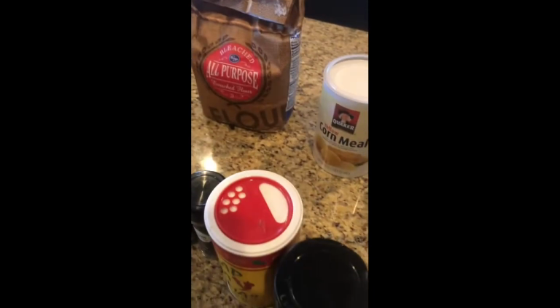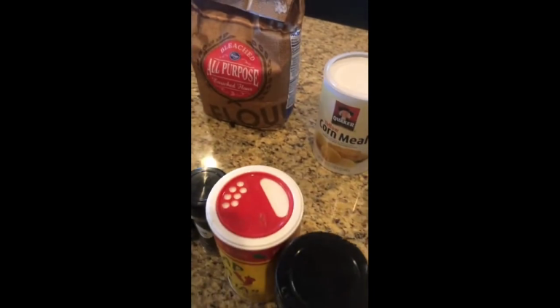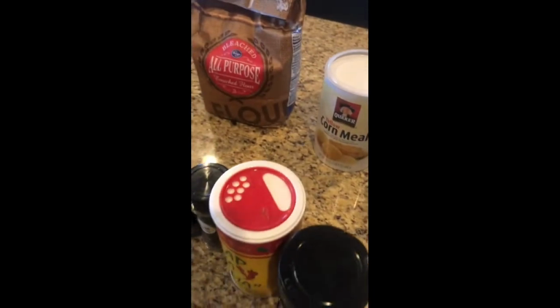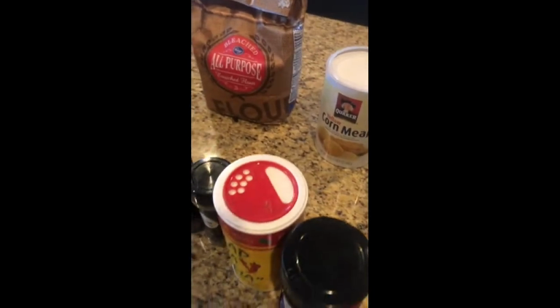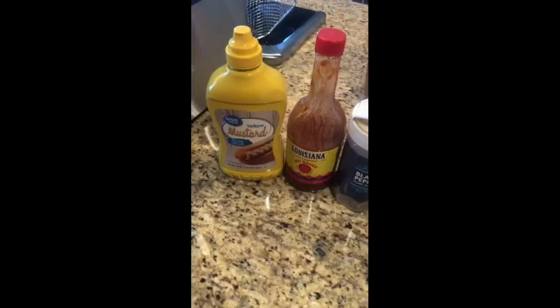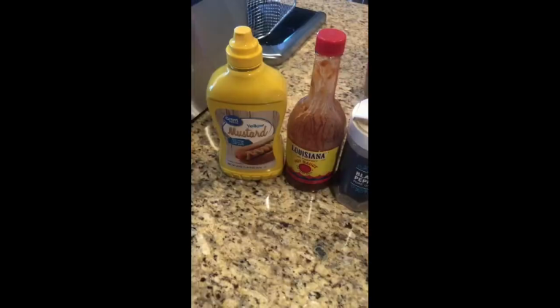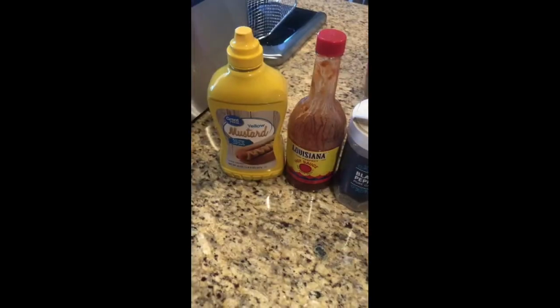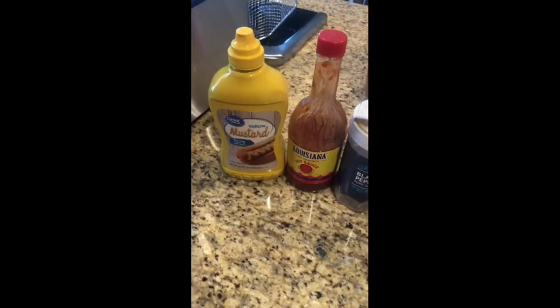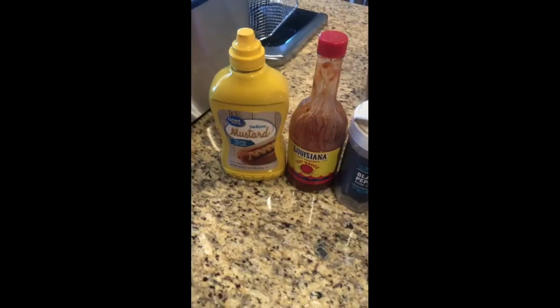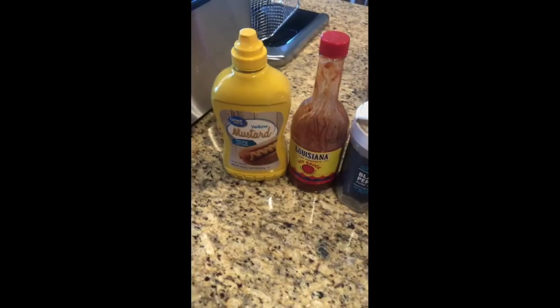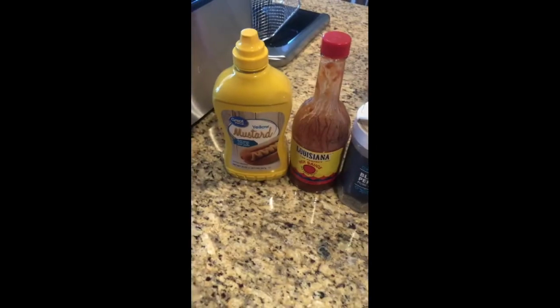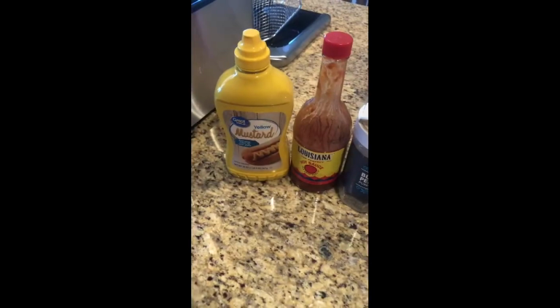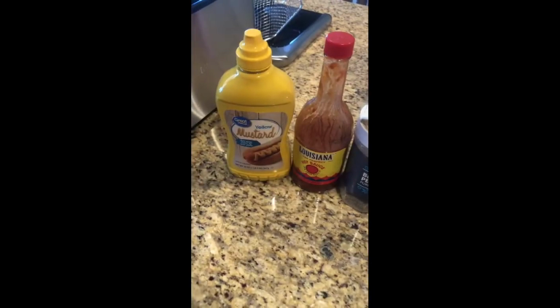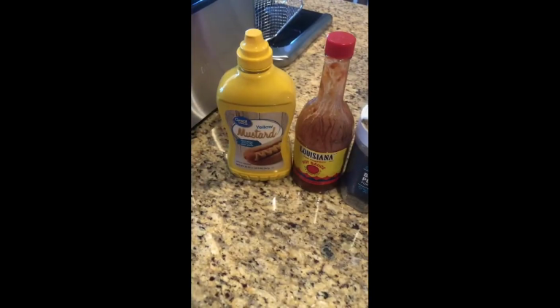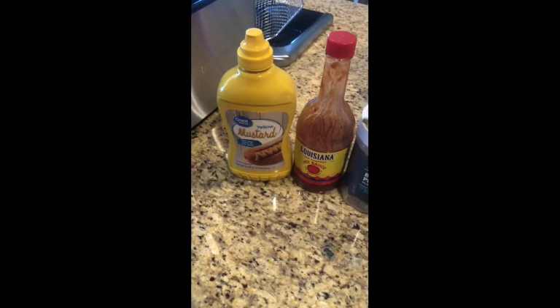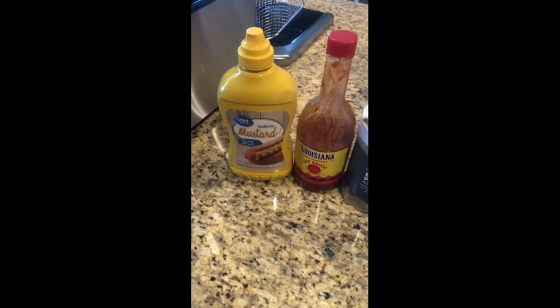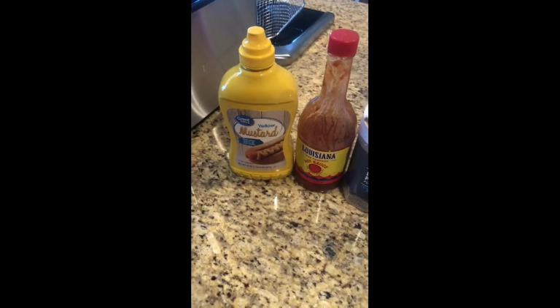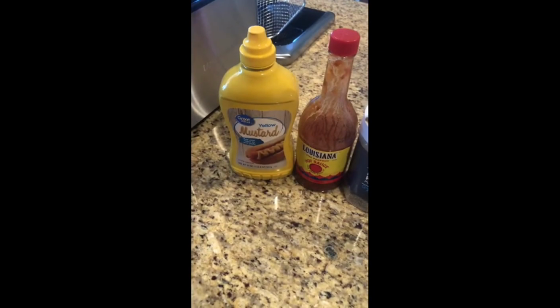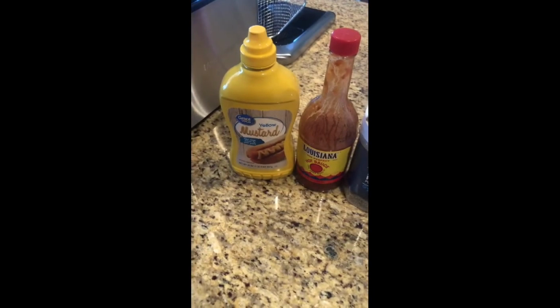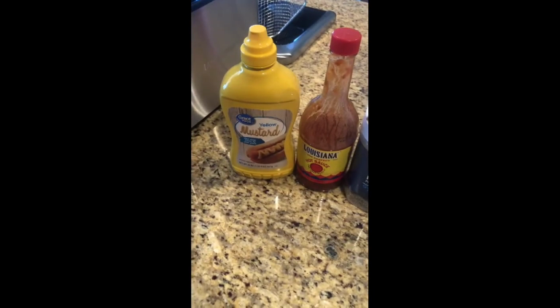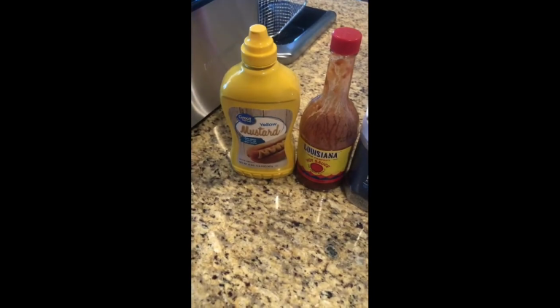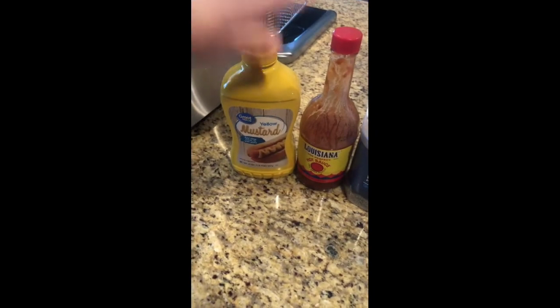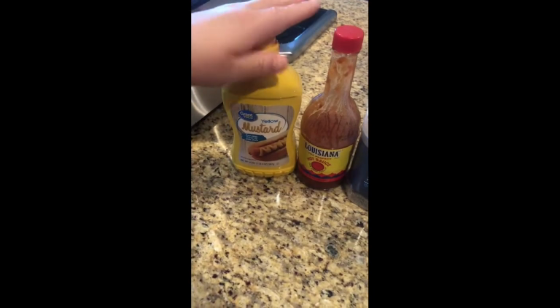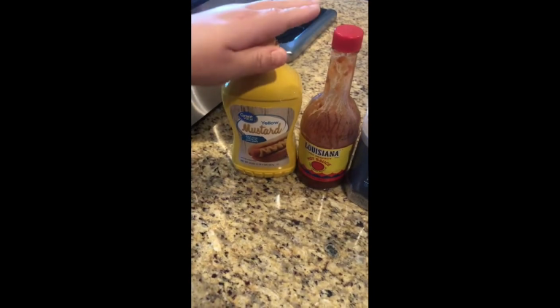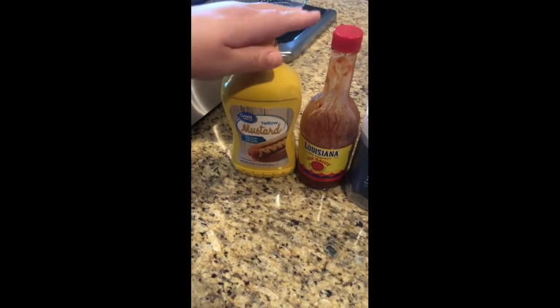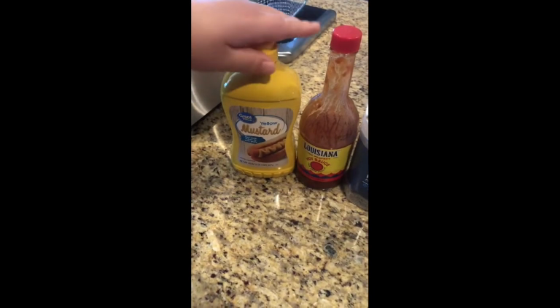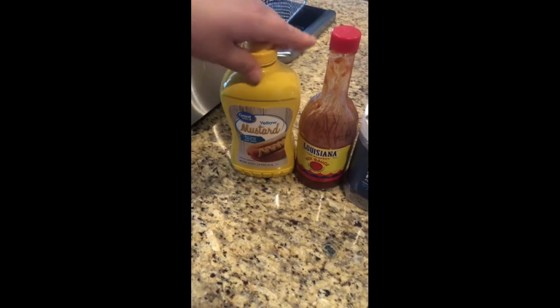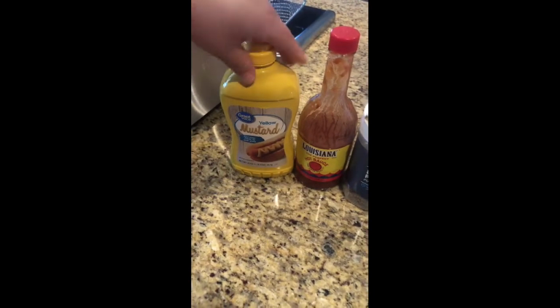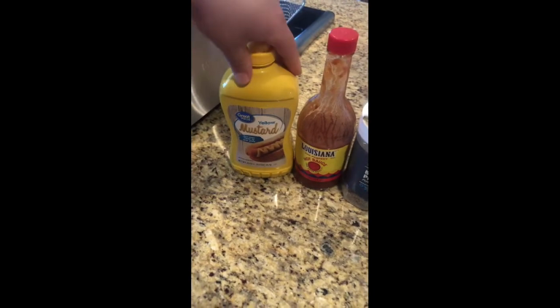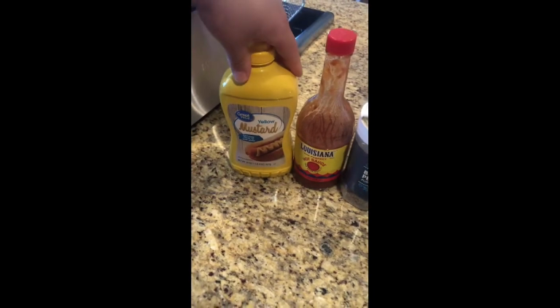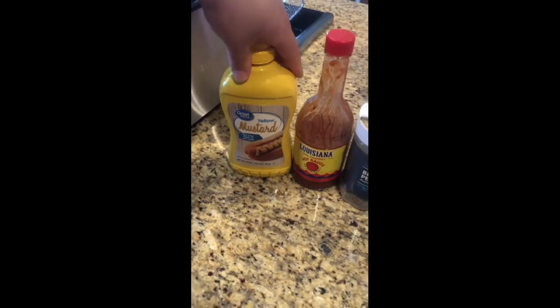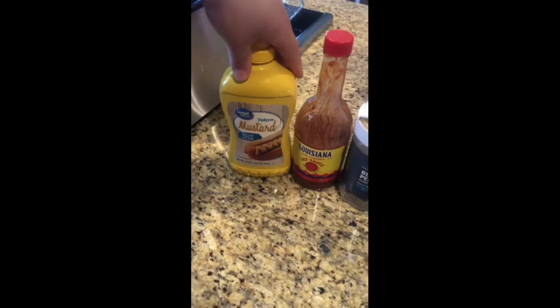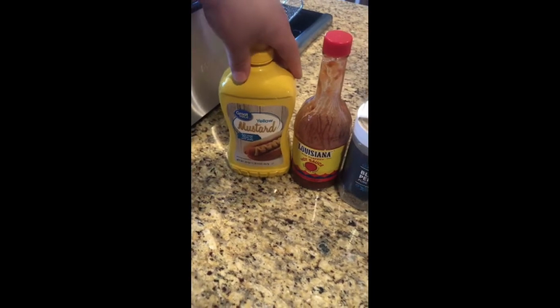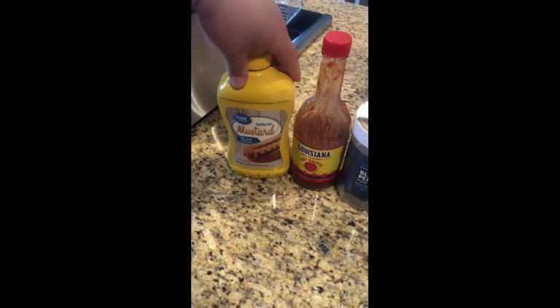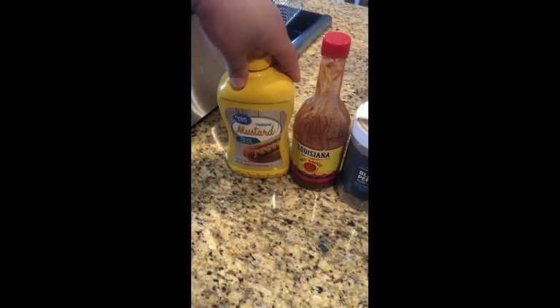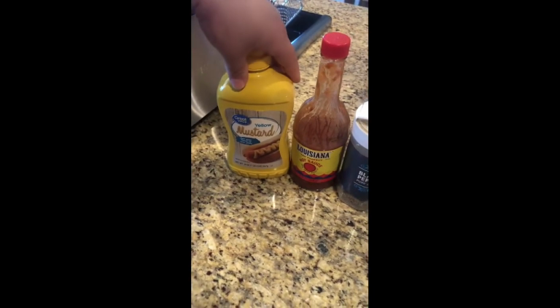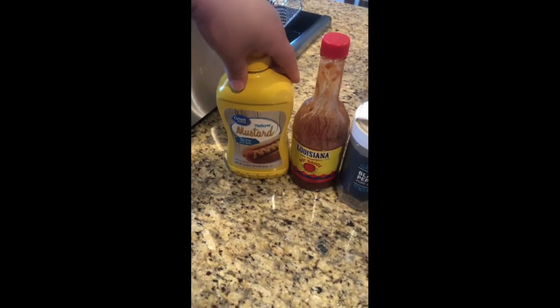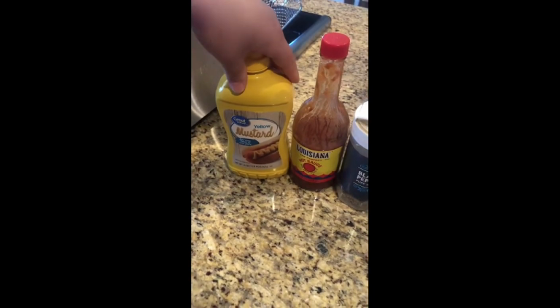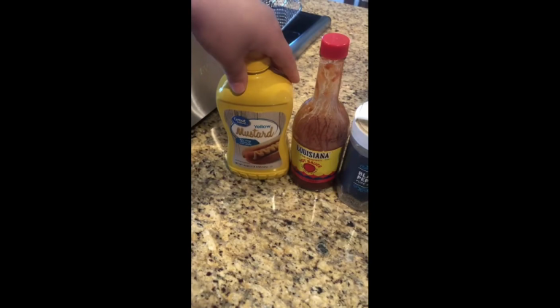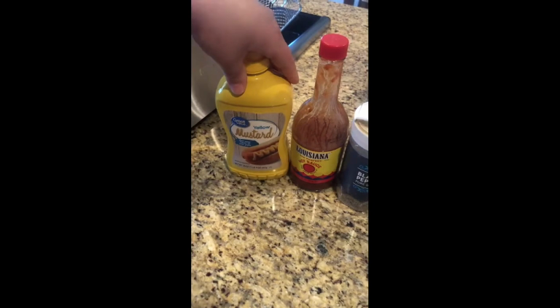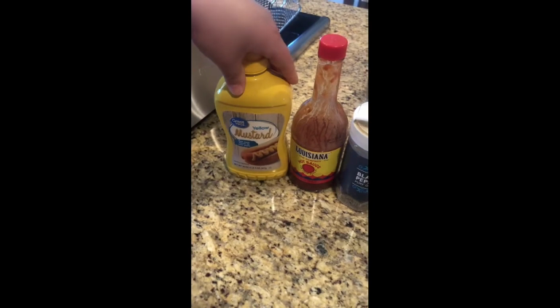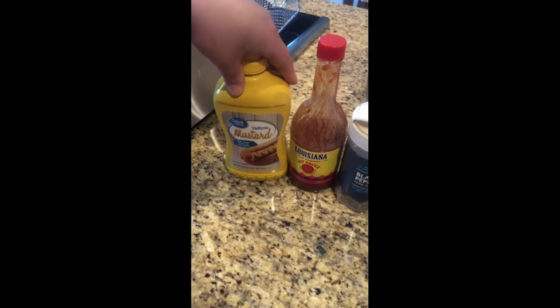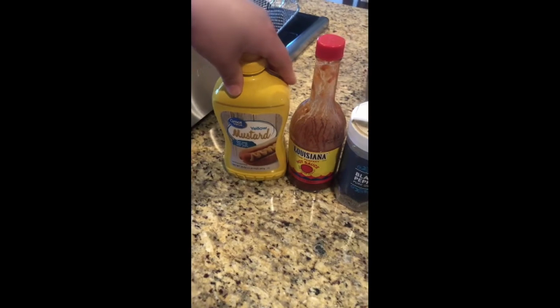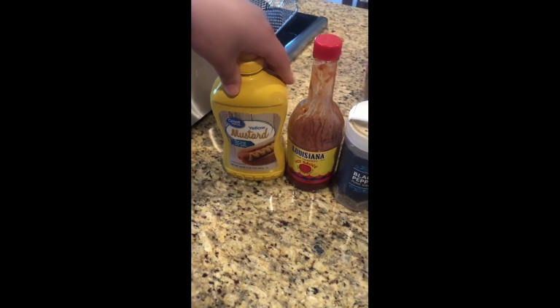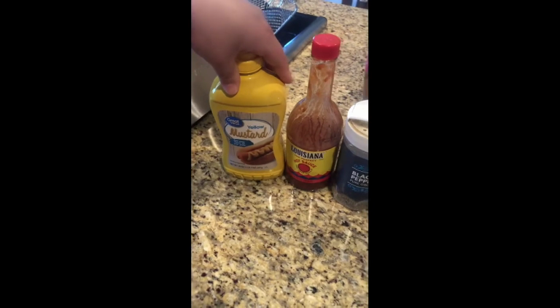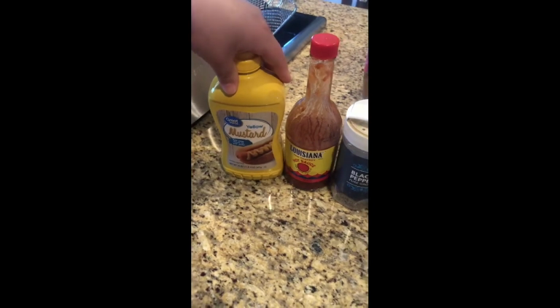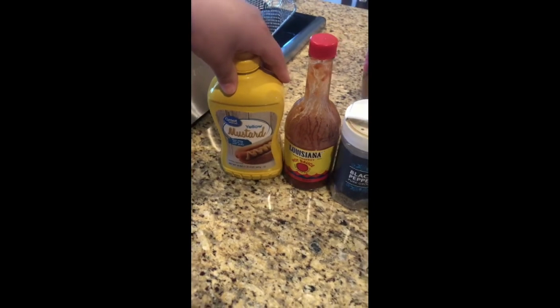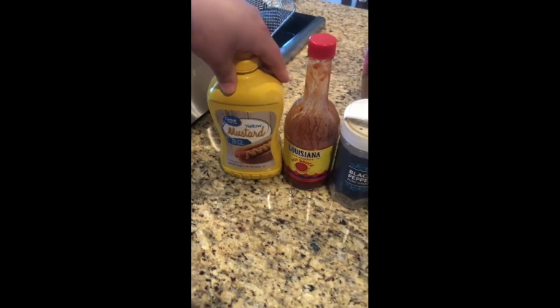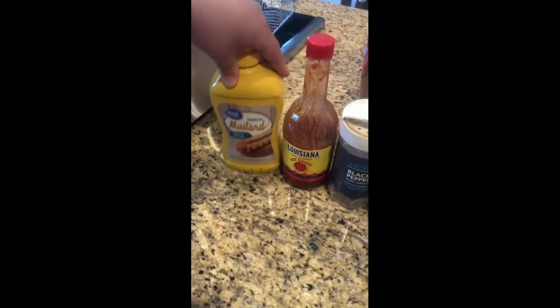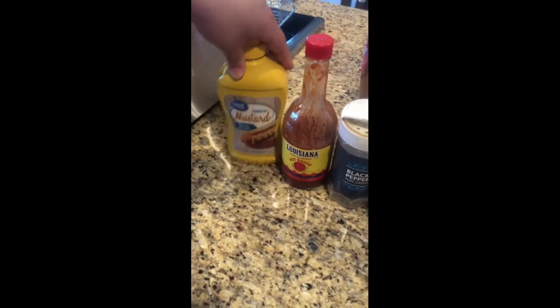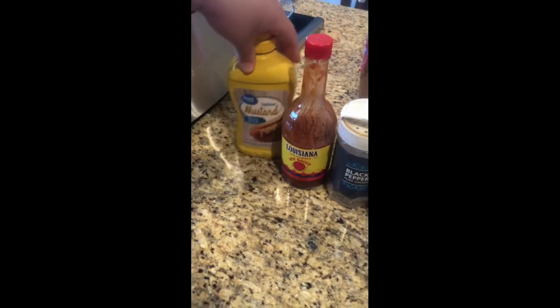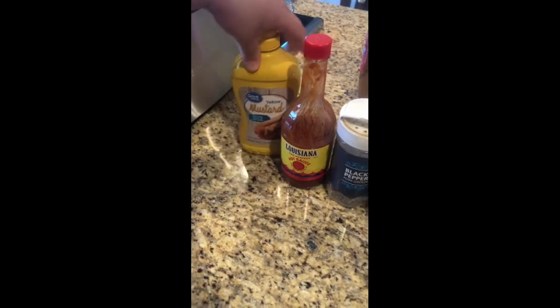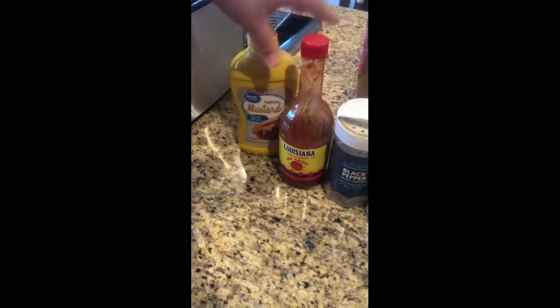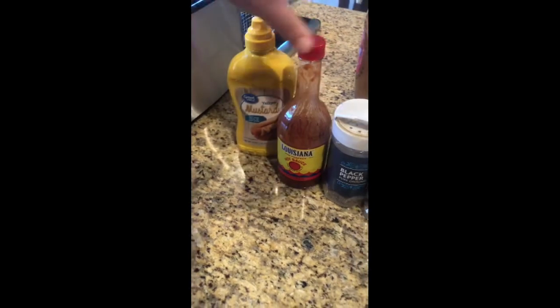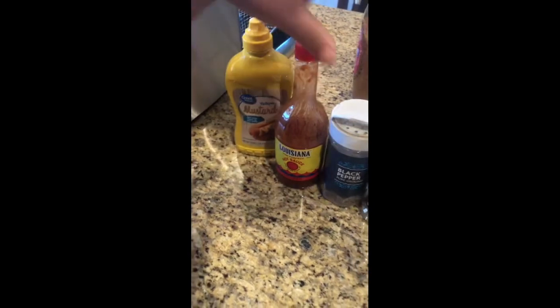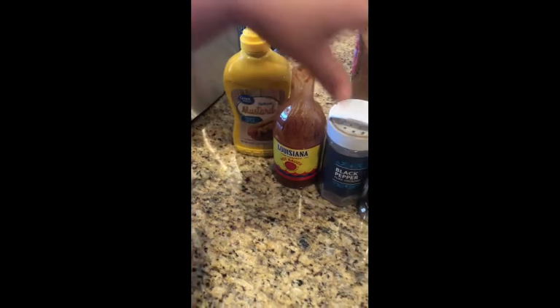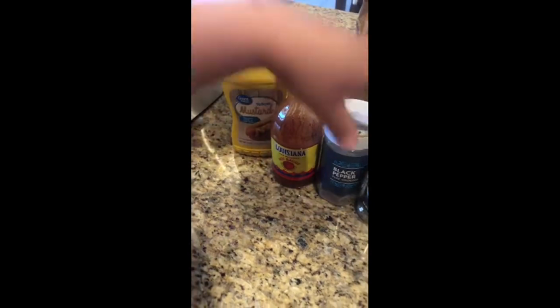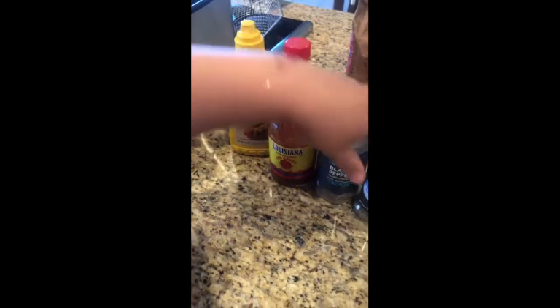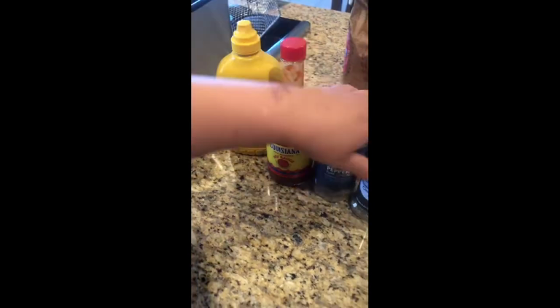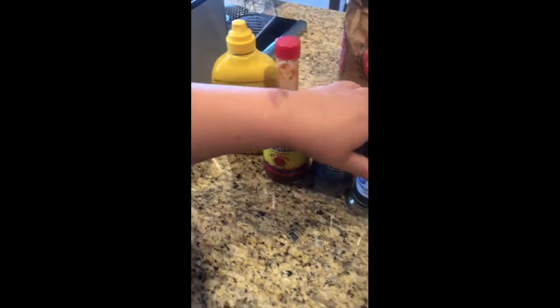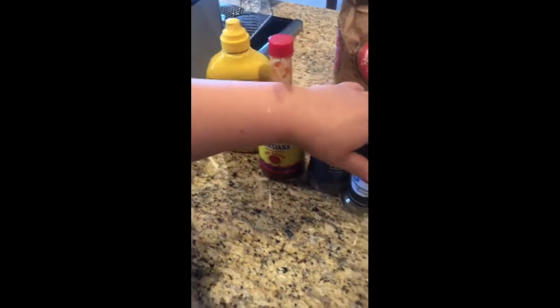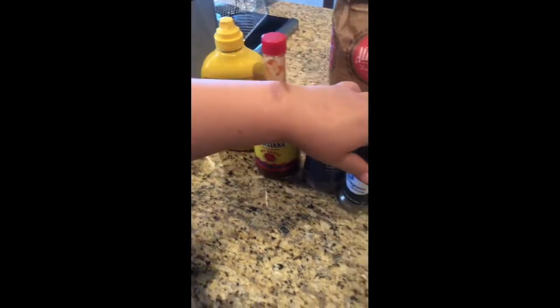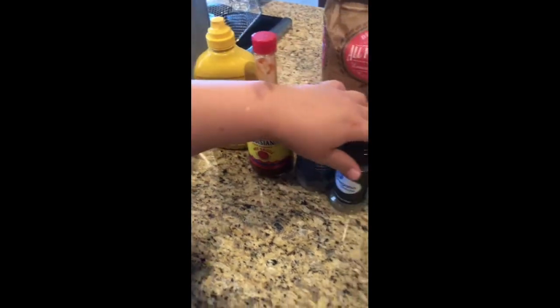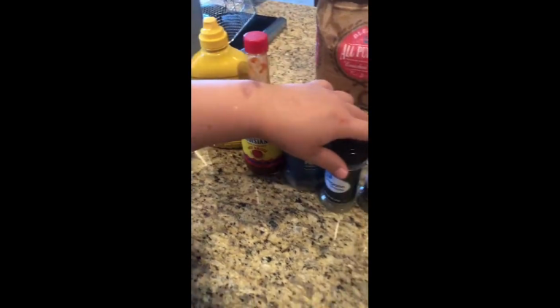I hope you guys are ready to get your grub on. Now I'm going to start mixing all my ingredients, starting off with my seasonings.